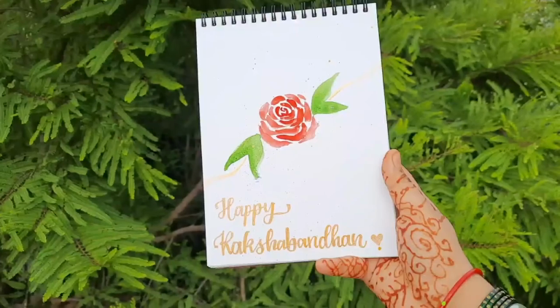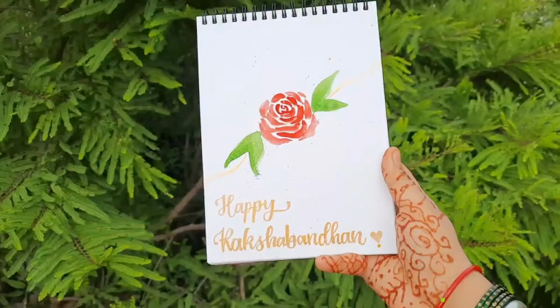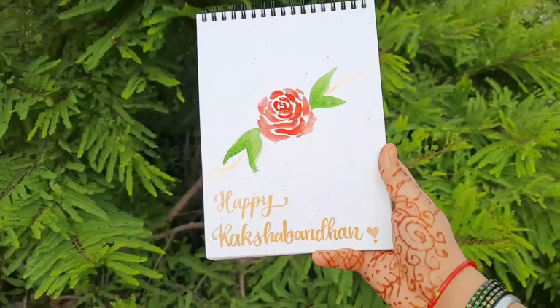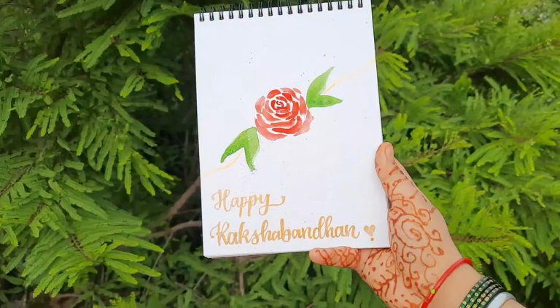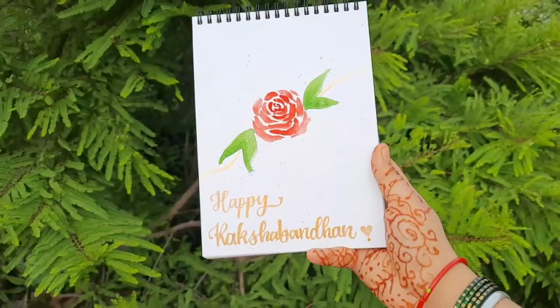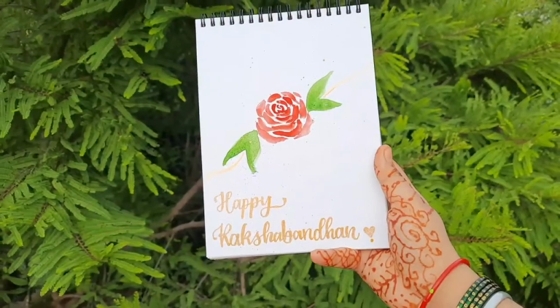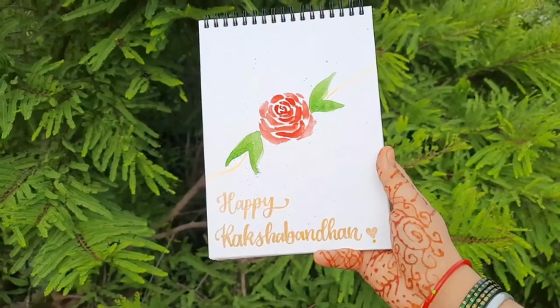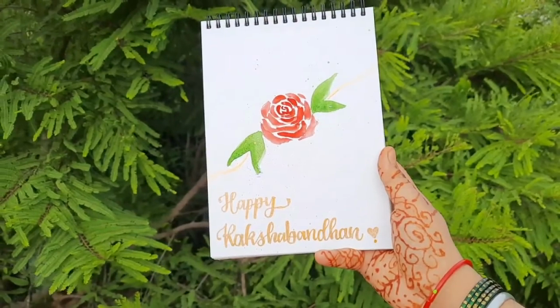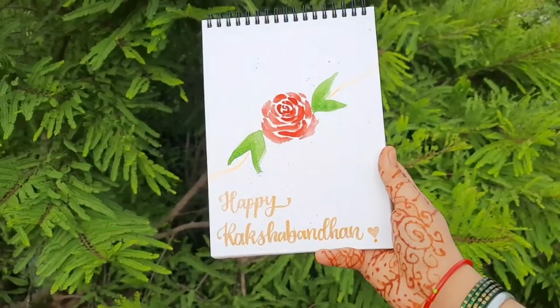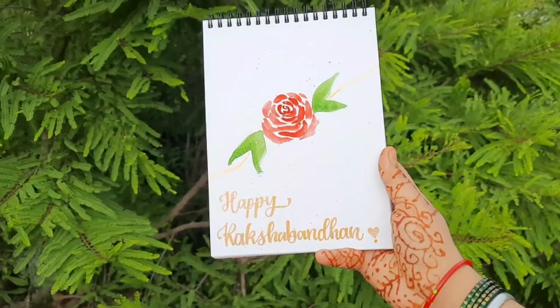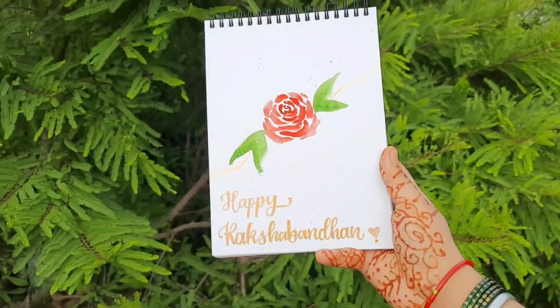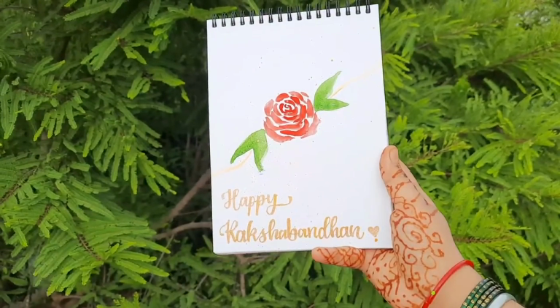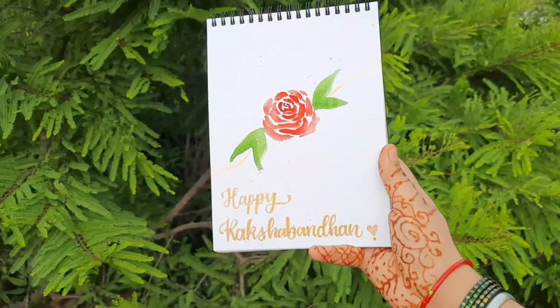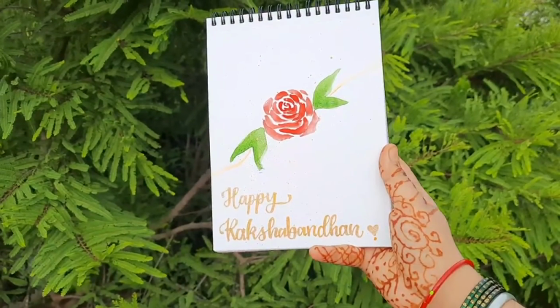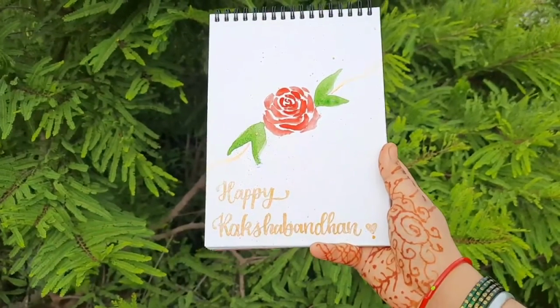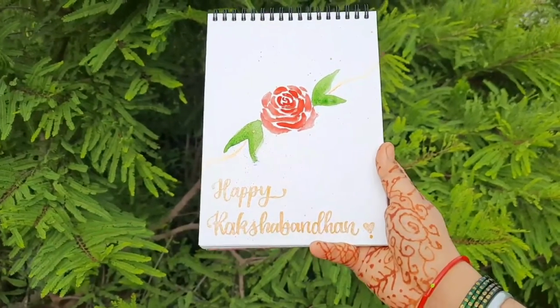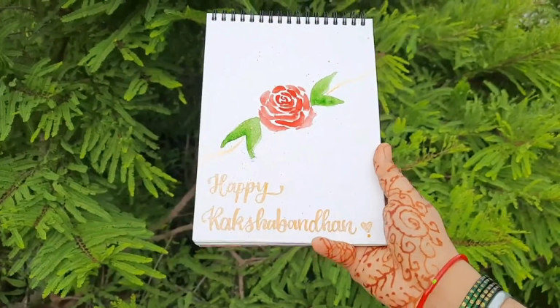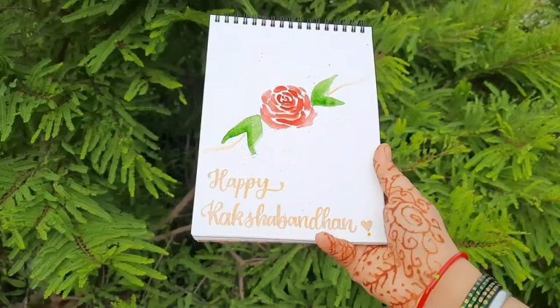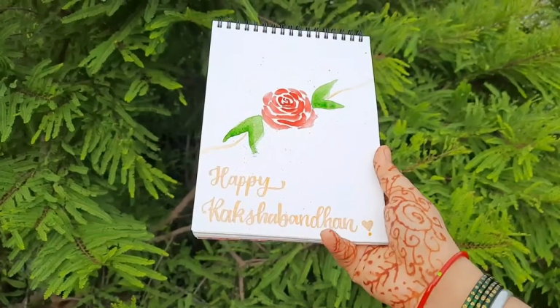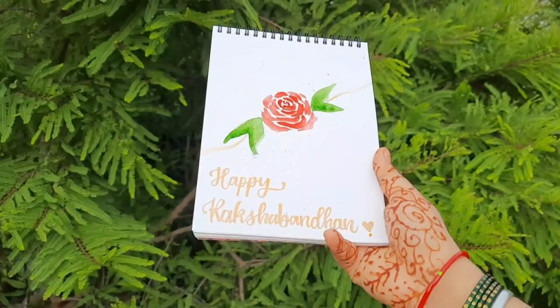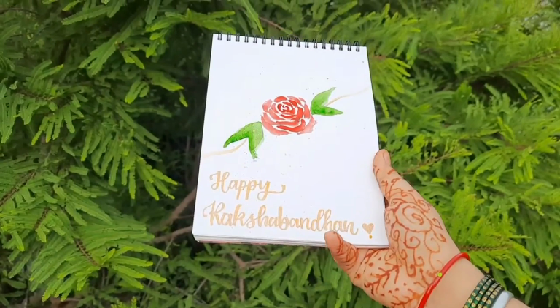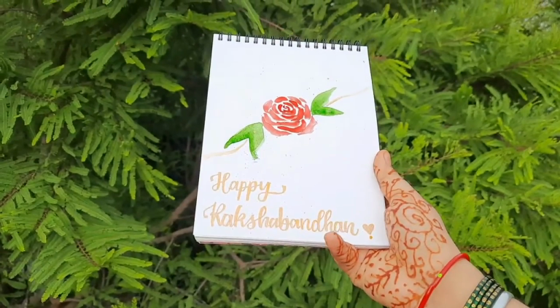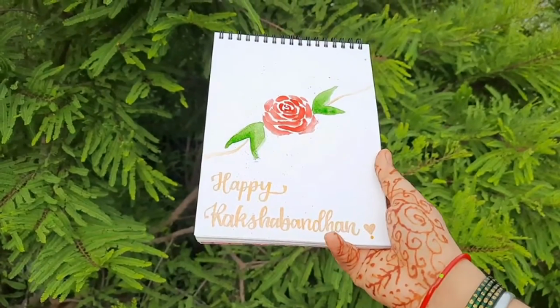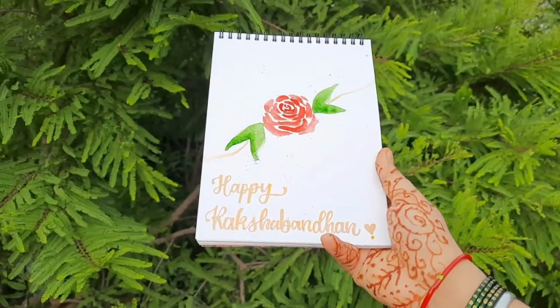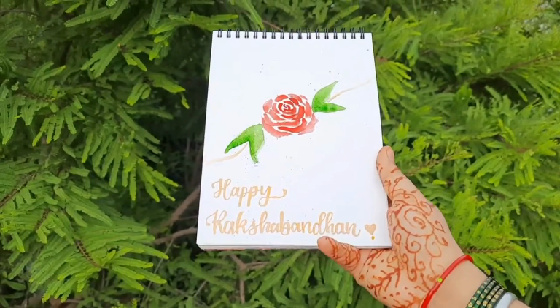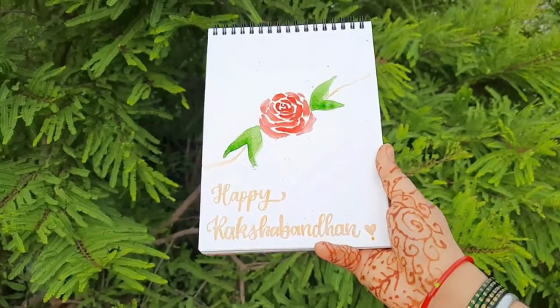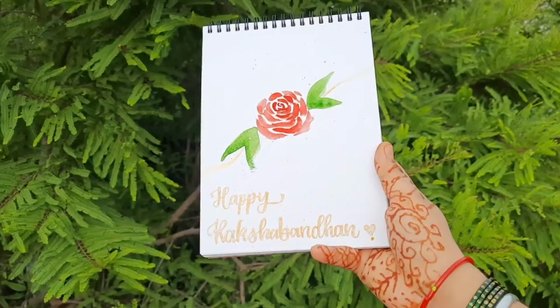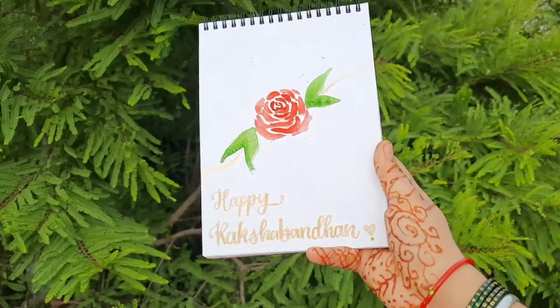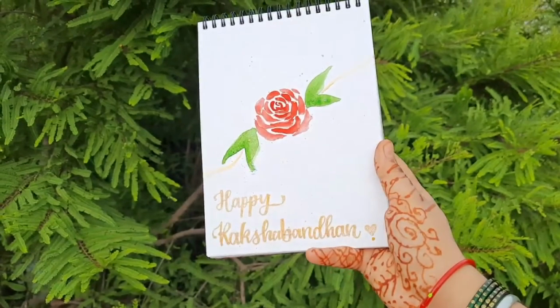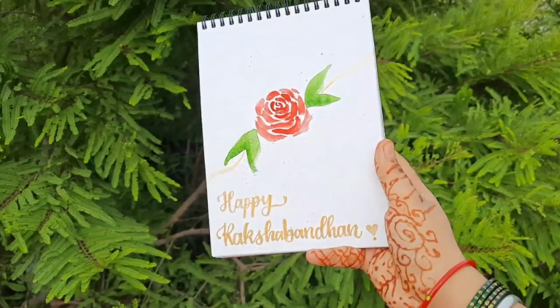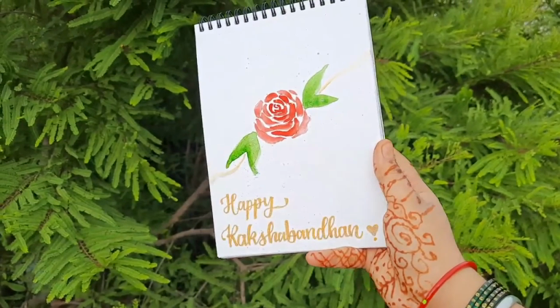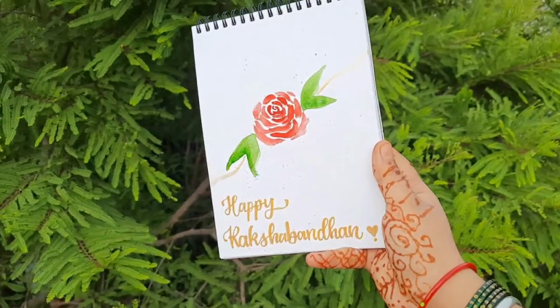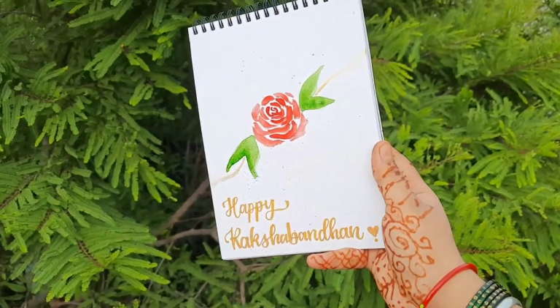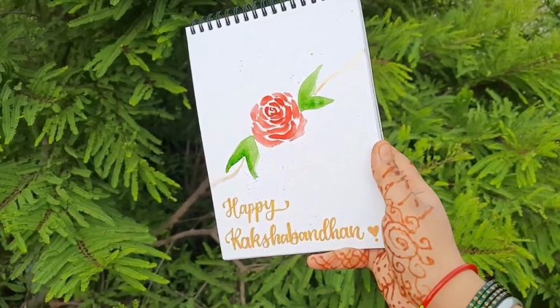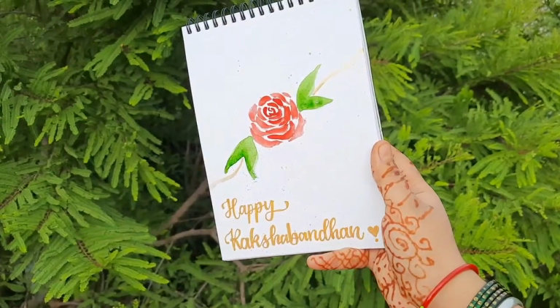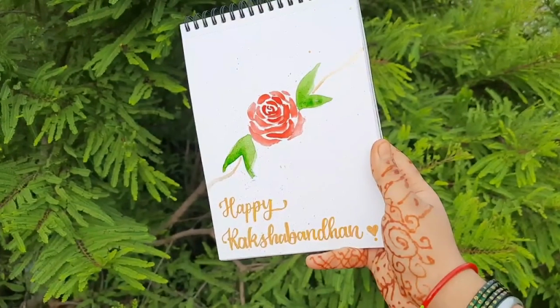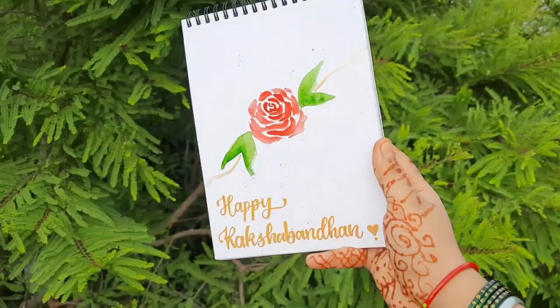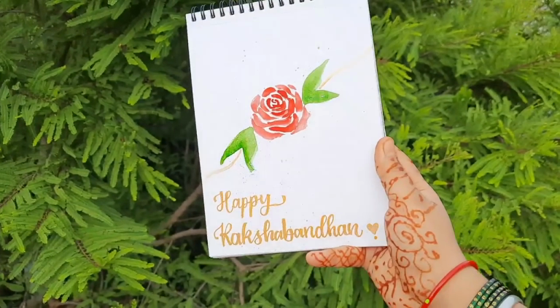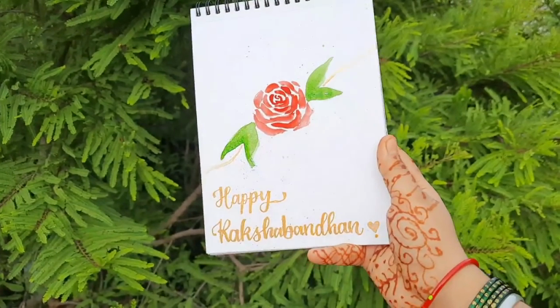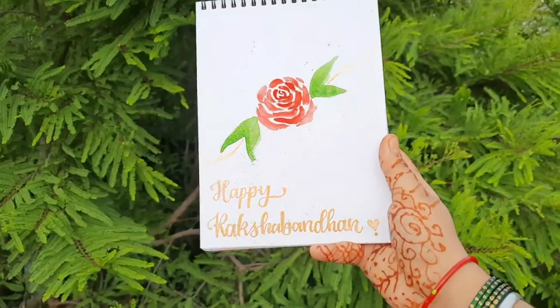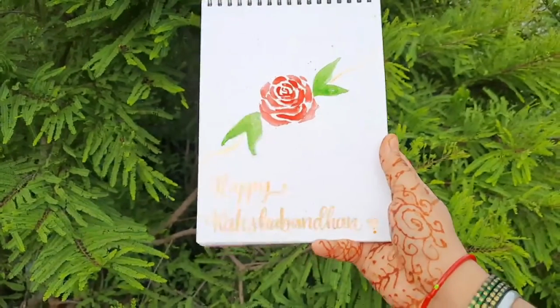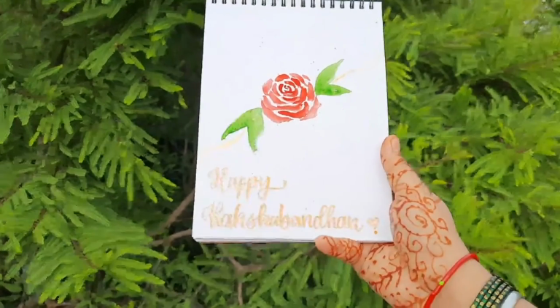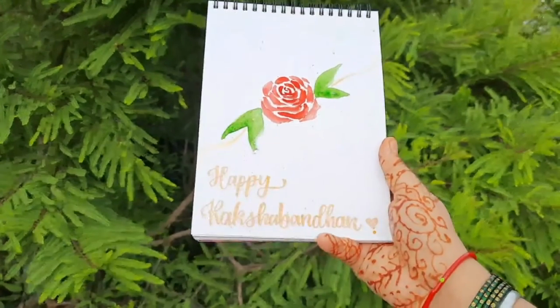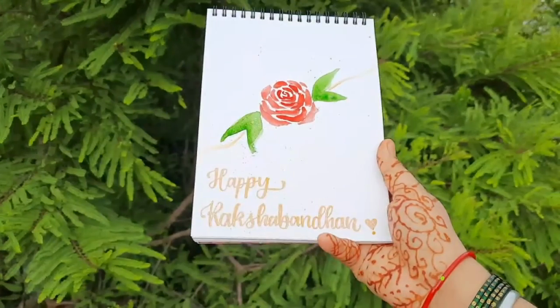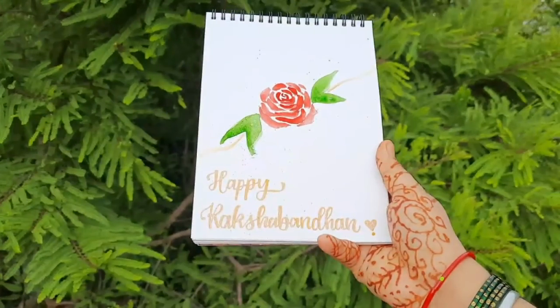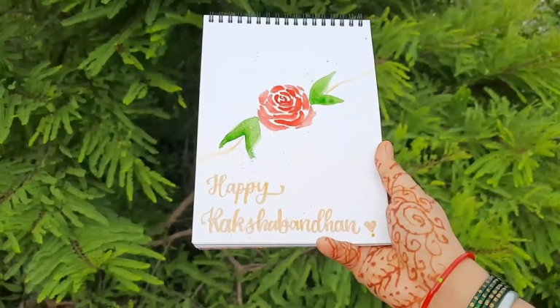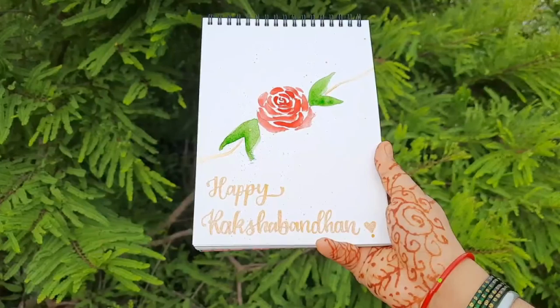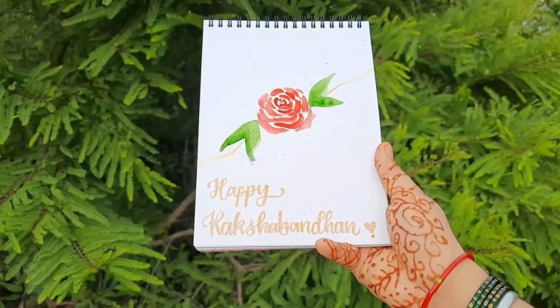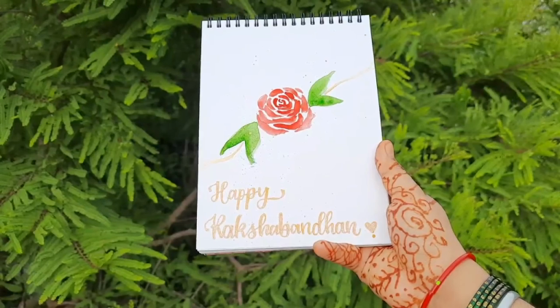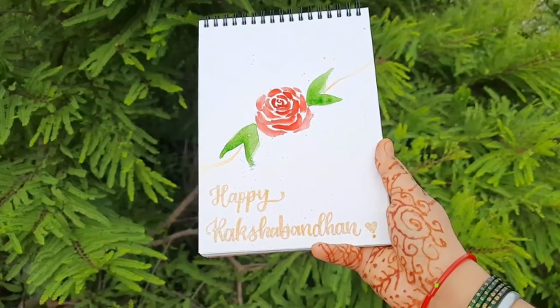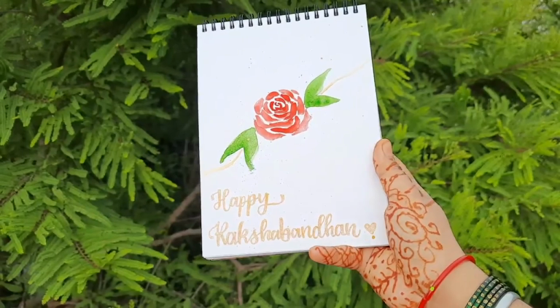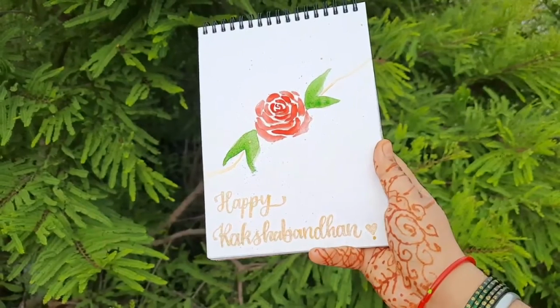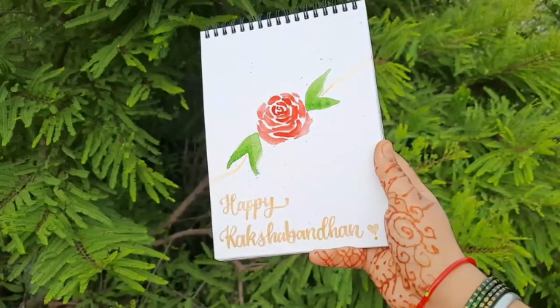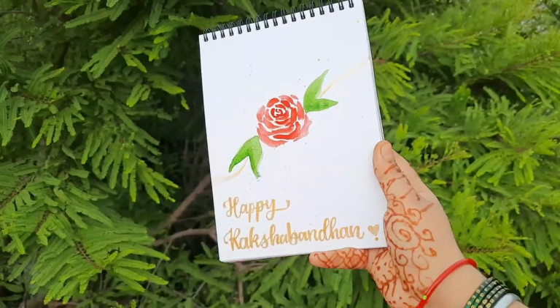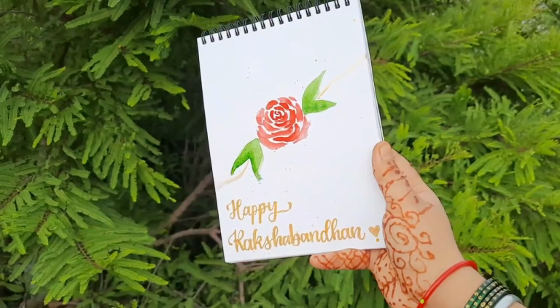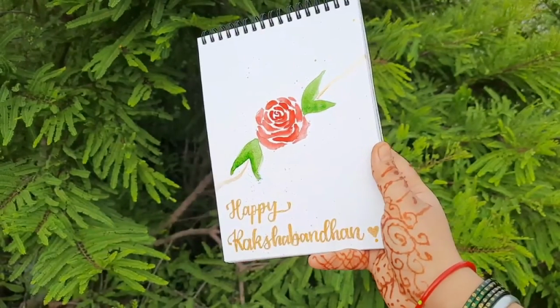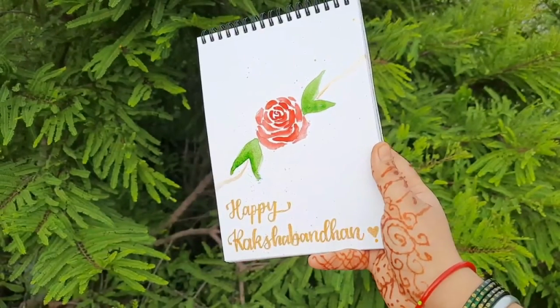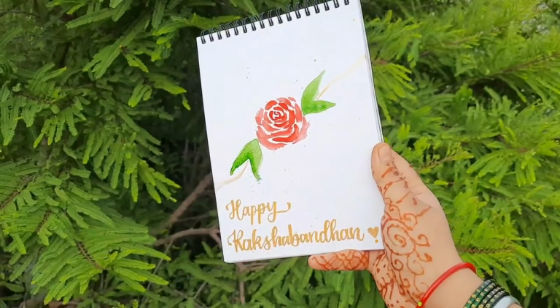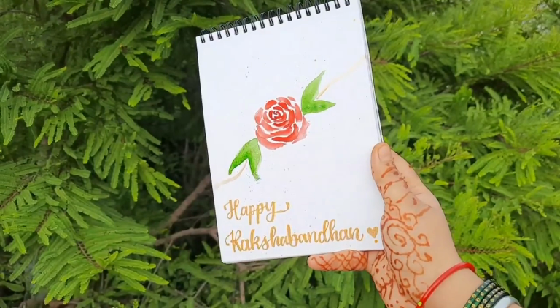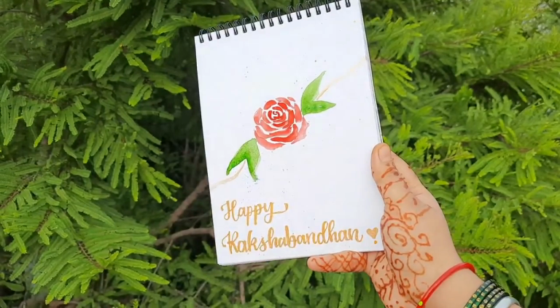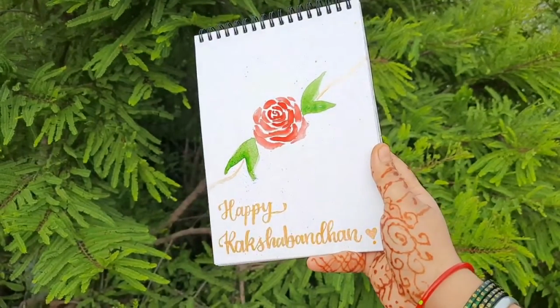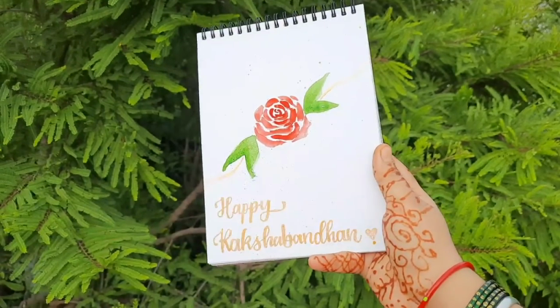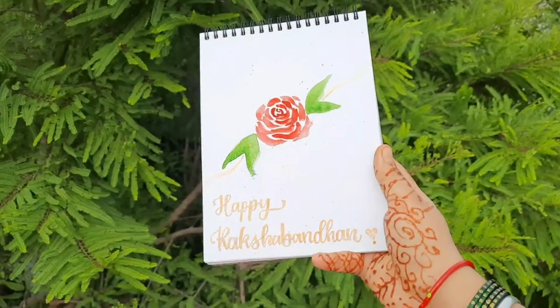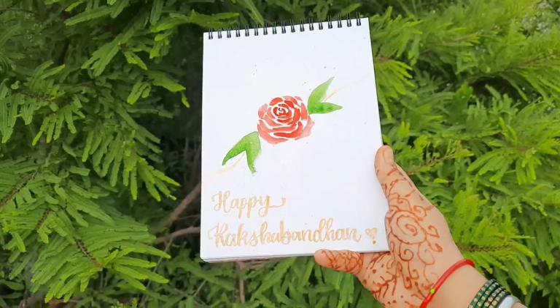Namaste everyone. Happy Raksha Bandhan to all of you out there. In today's video, we'll be learning how to make this floral Rakhi along with faux calligraphy.